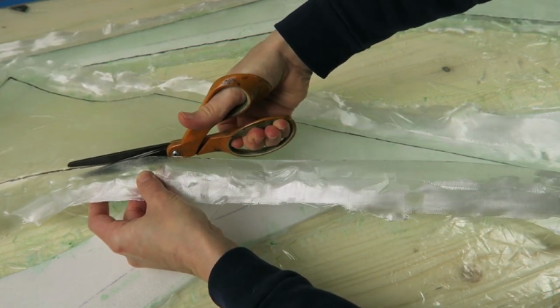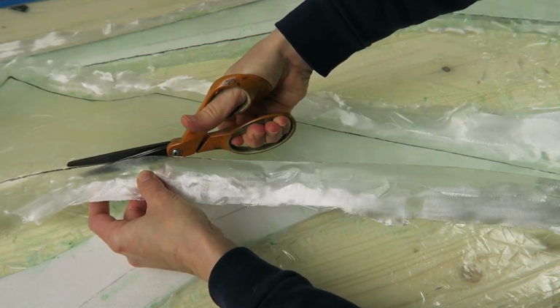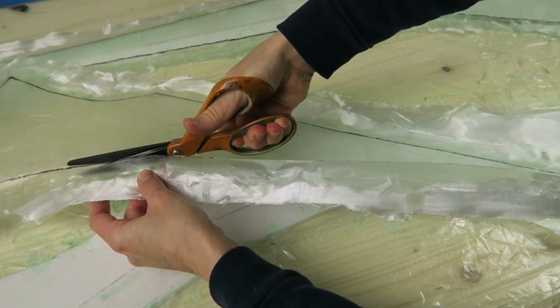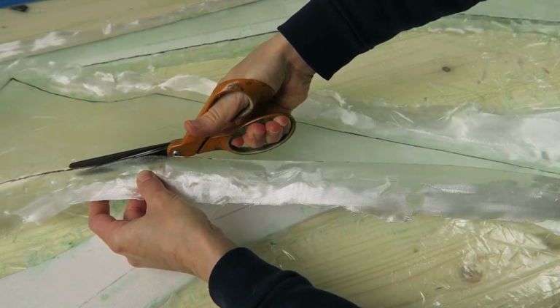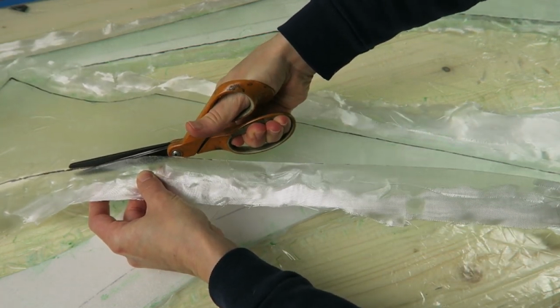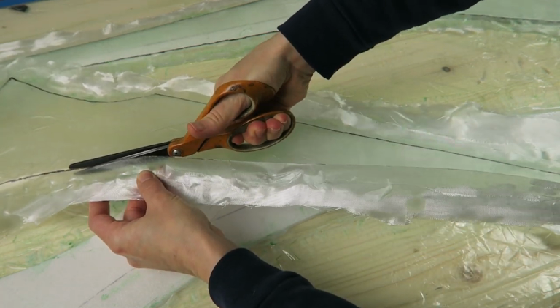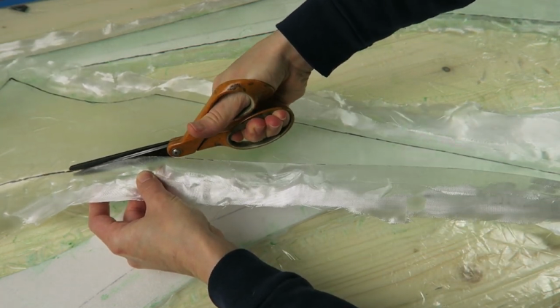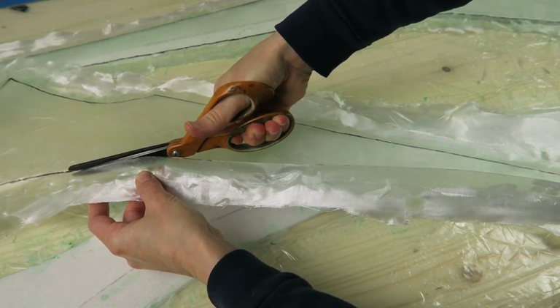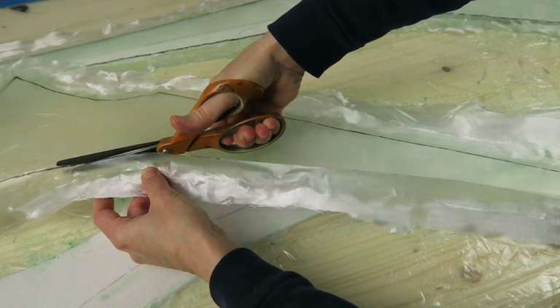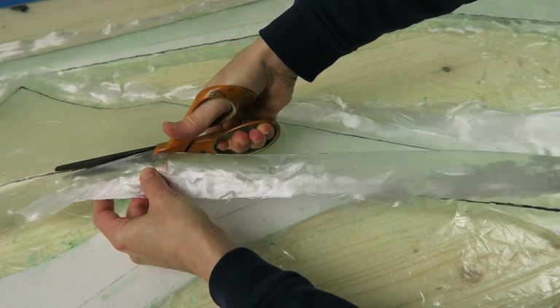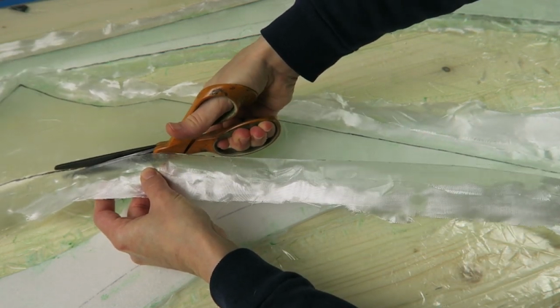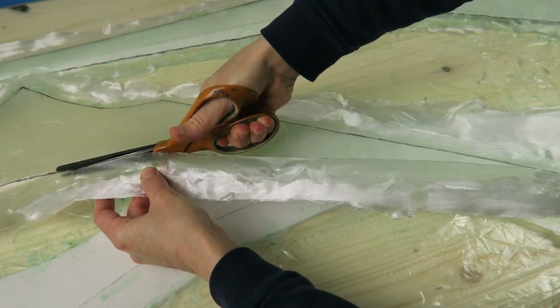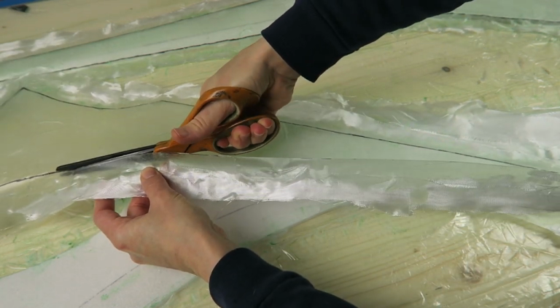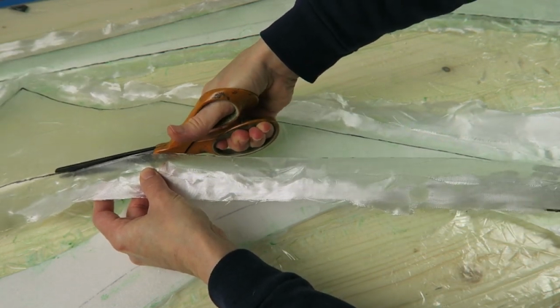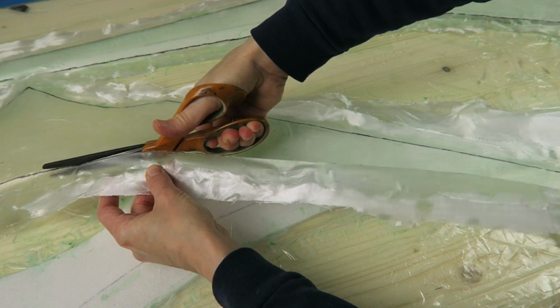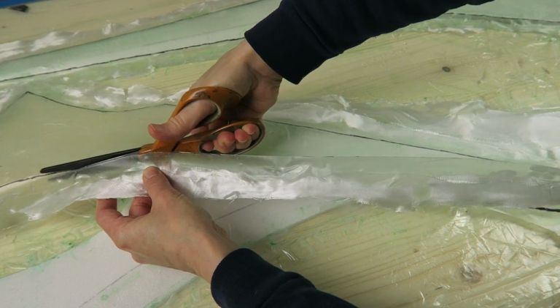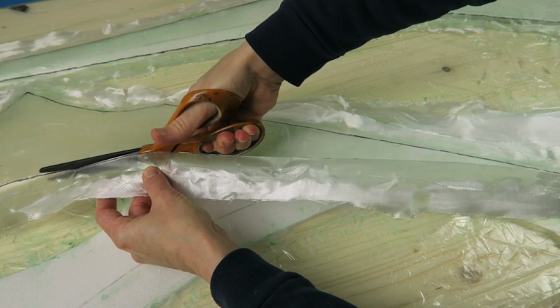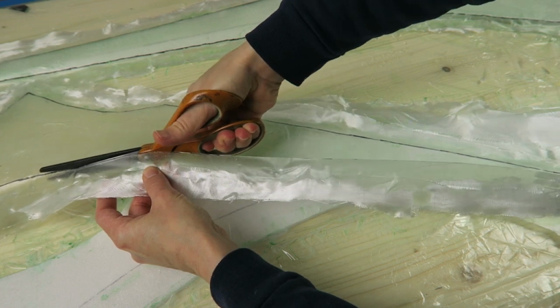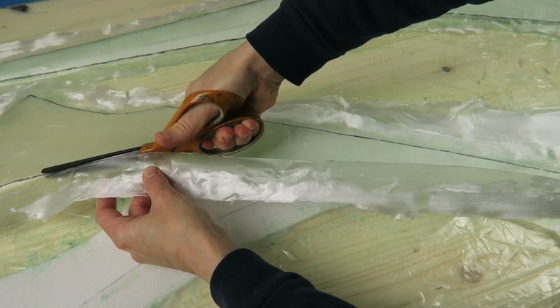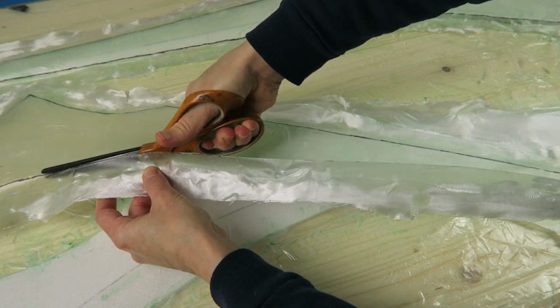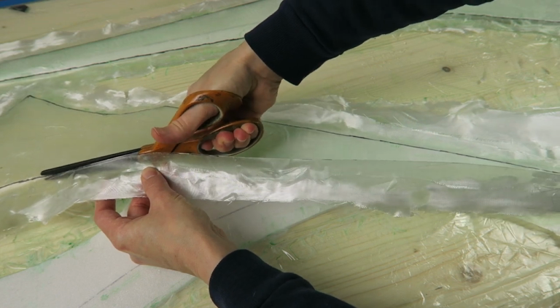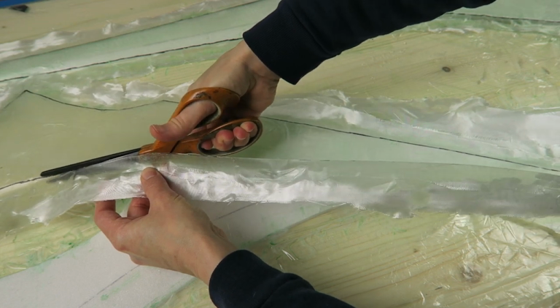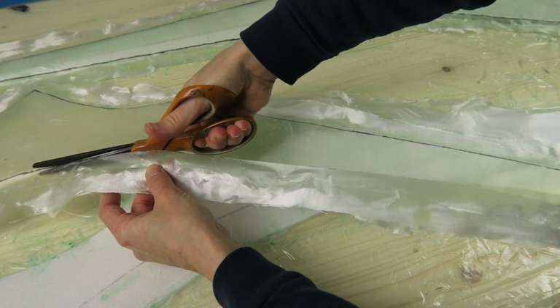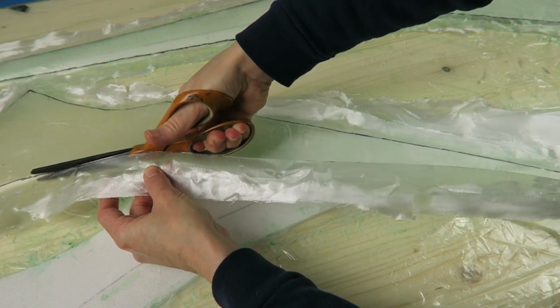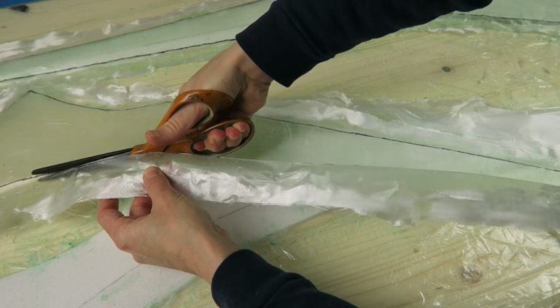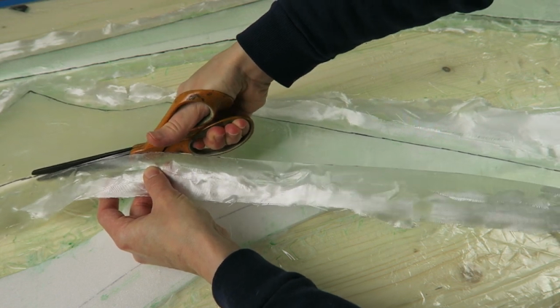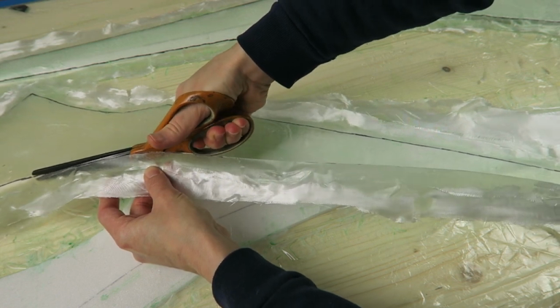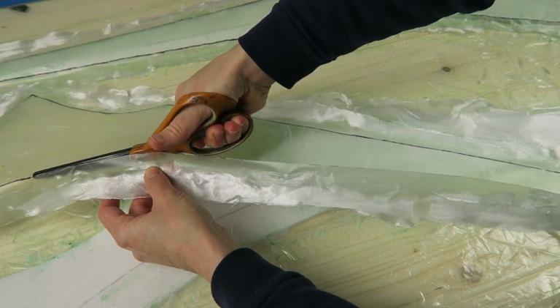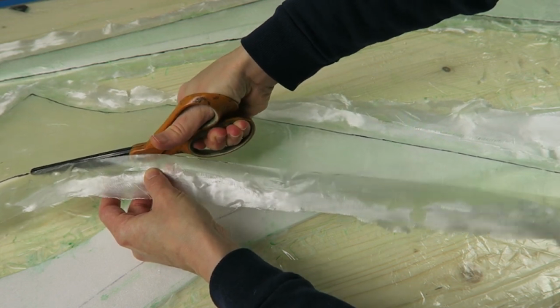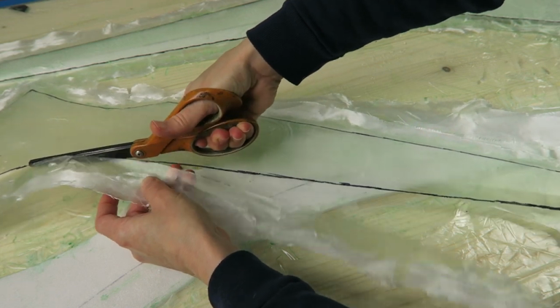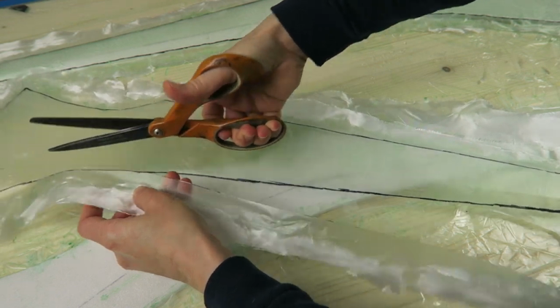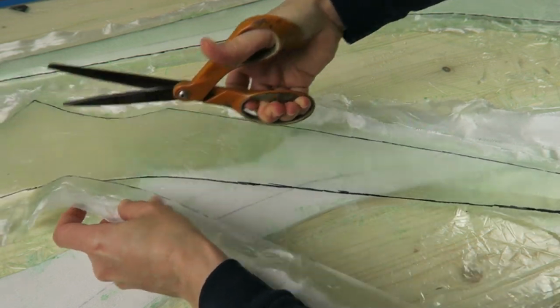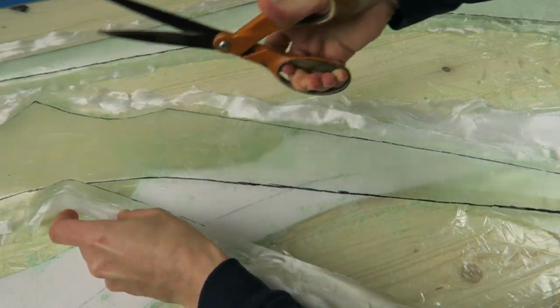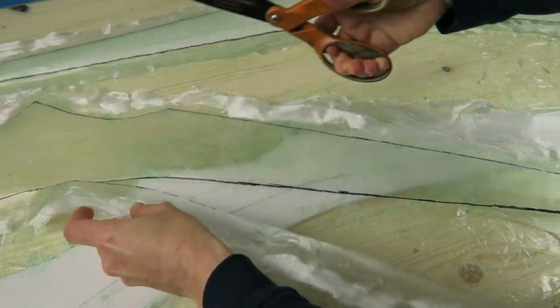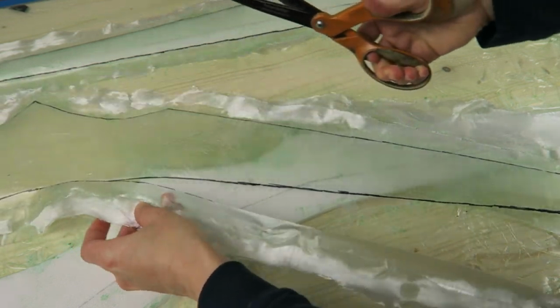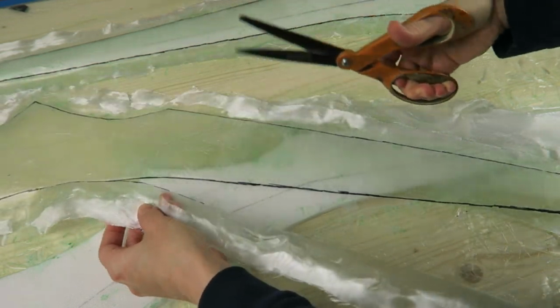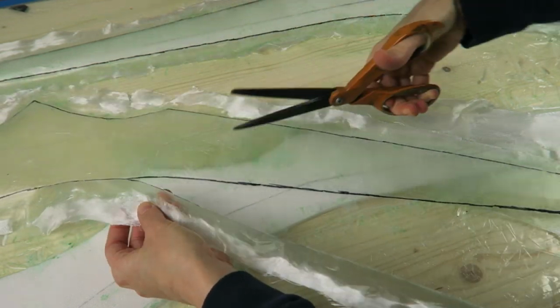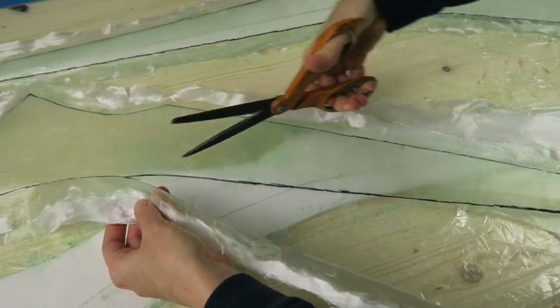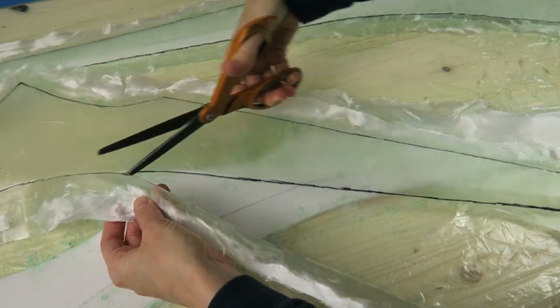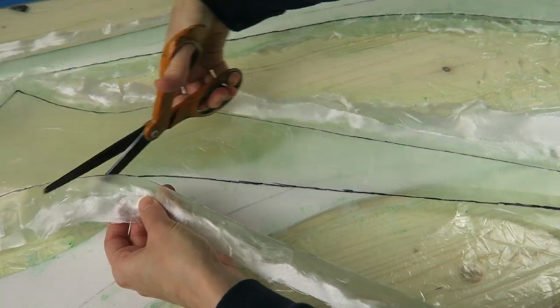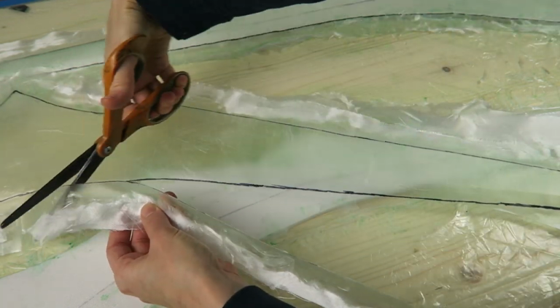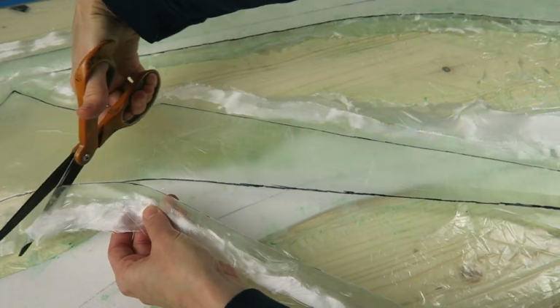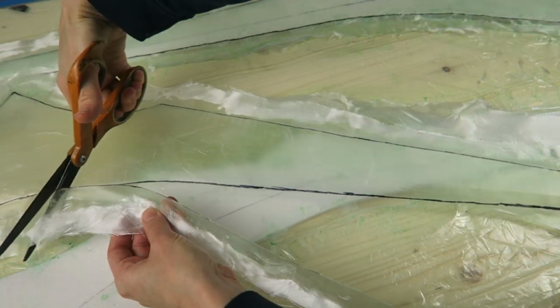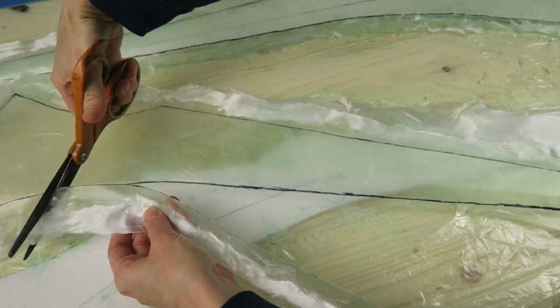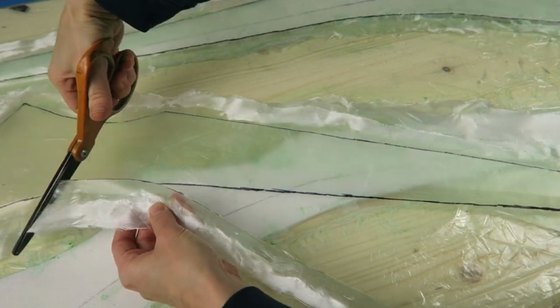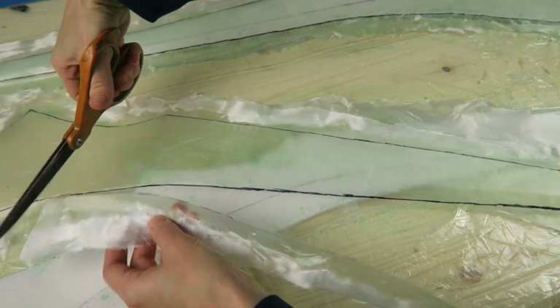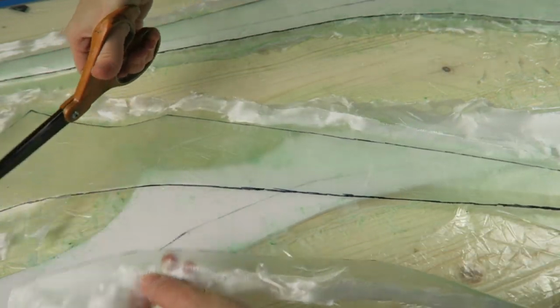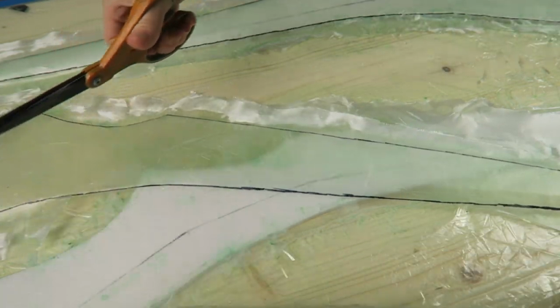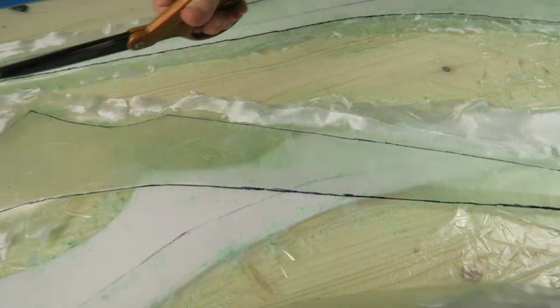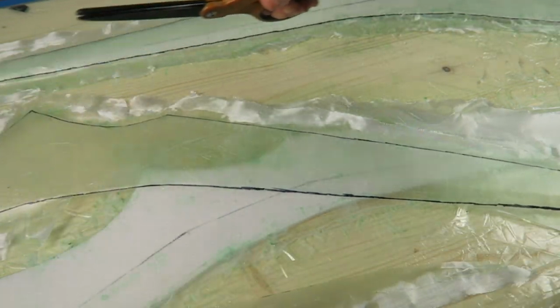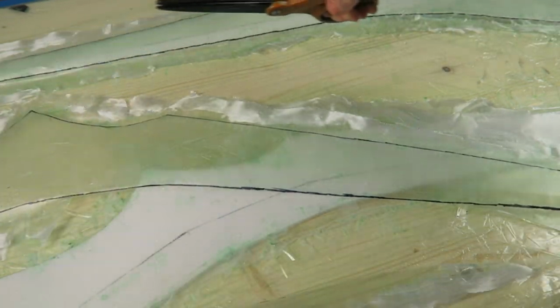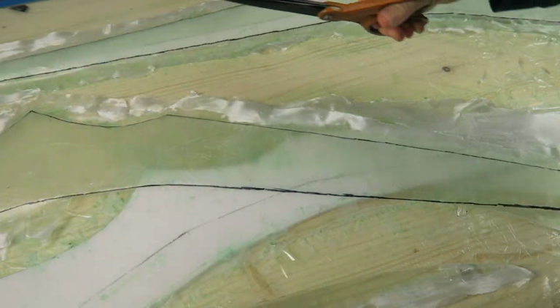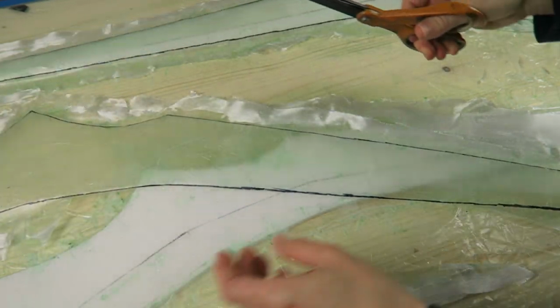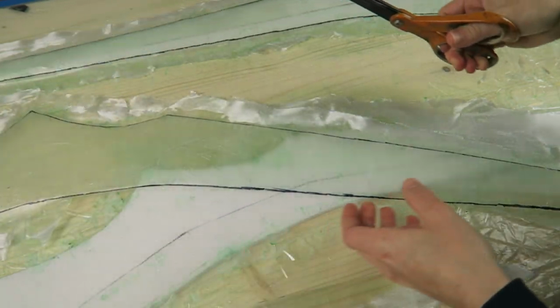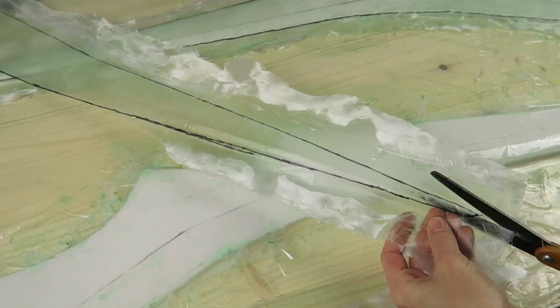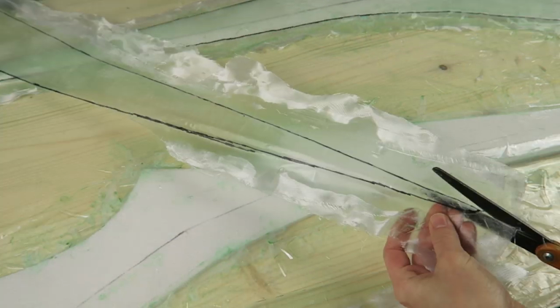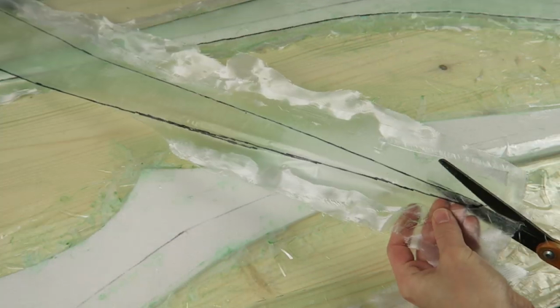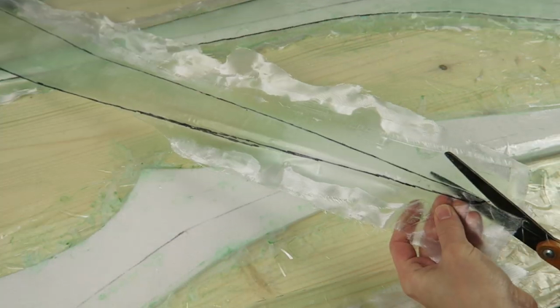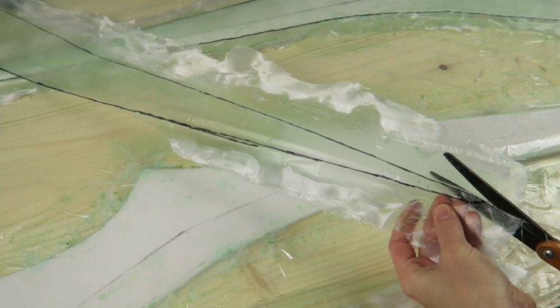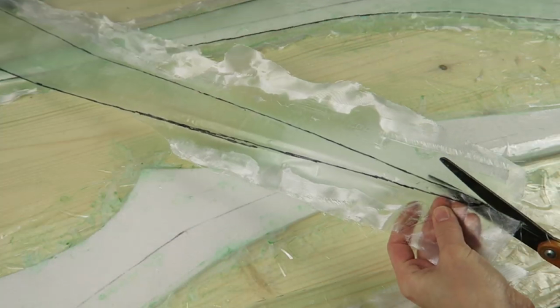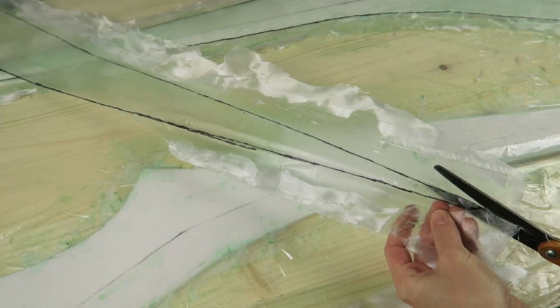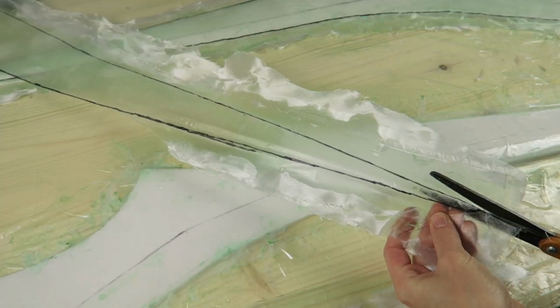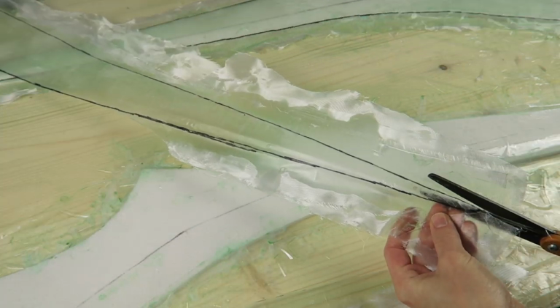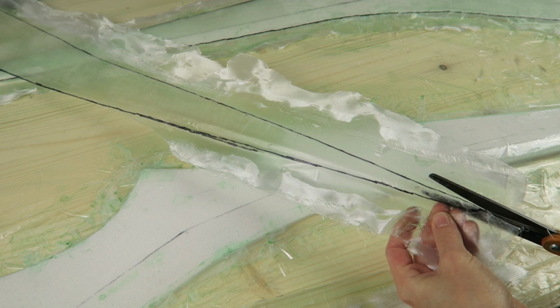There is, of course, still a layer of PVA on here, which is why it has that green cast right now, but that will be washed off before proceeding.